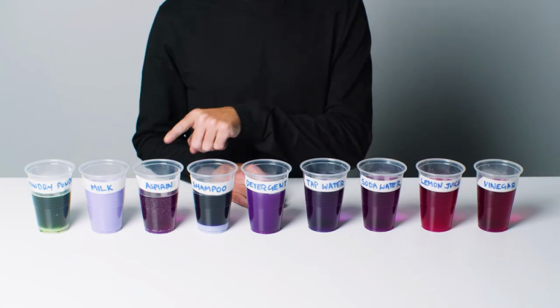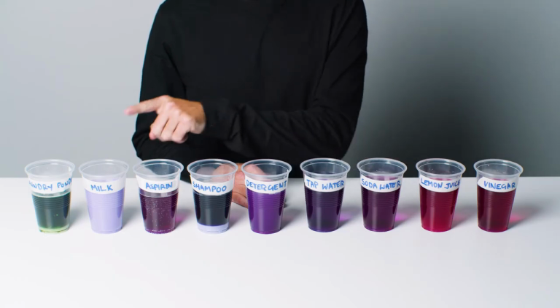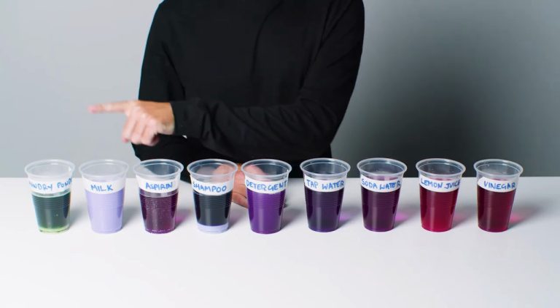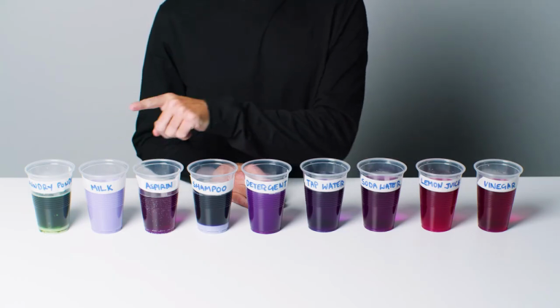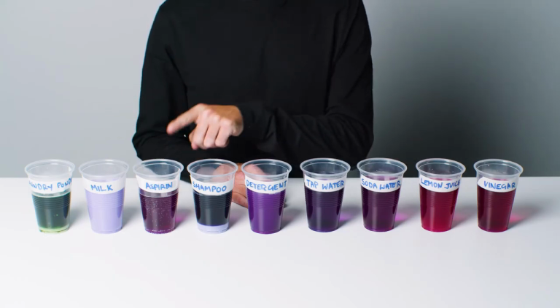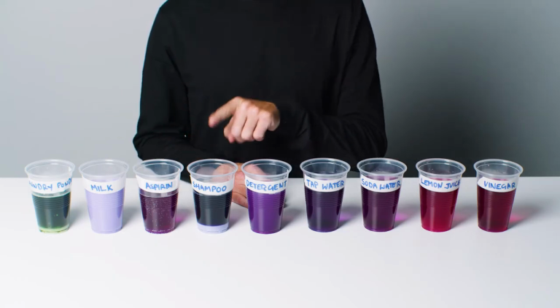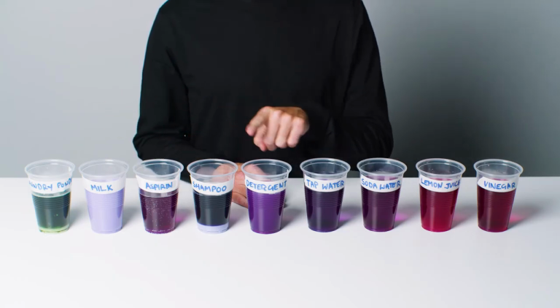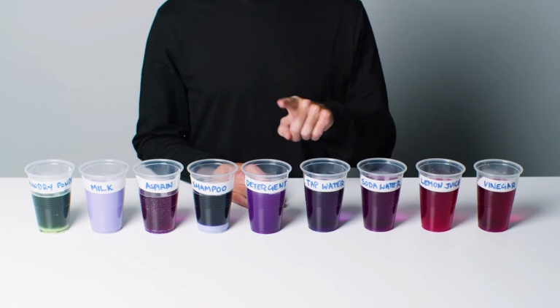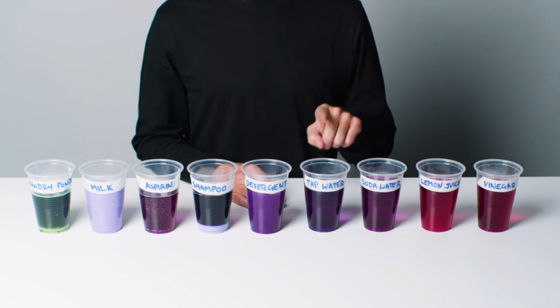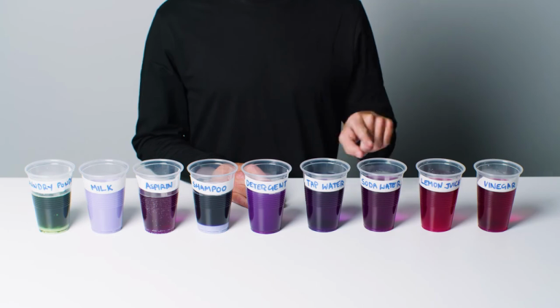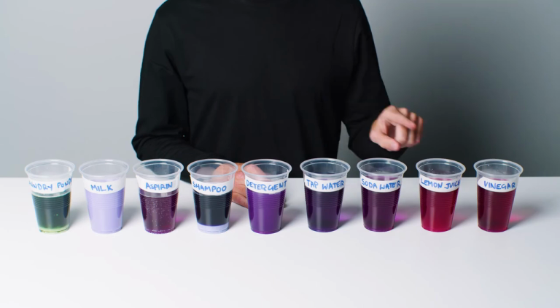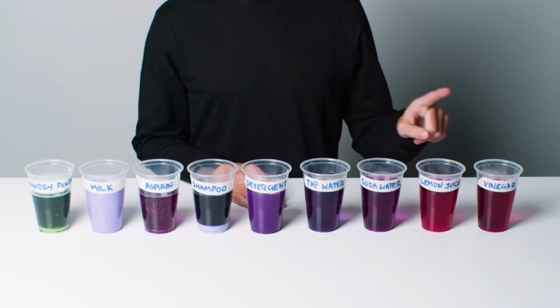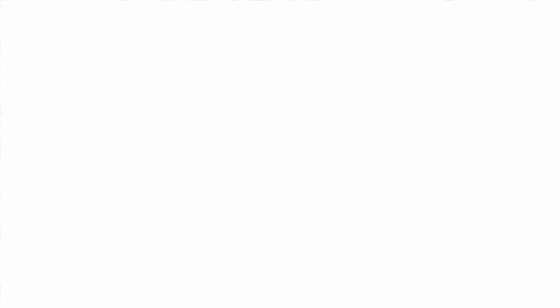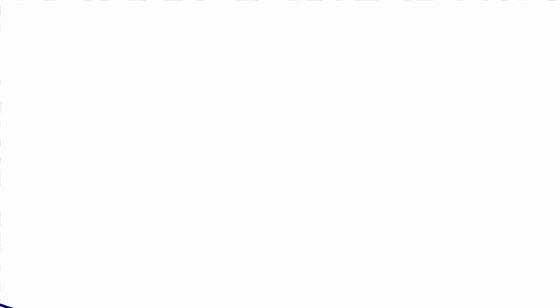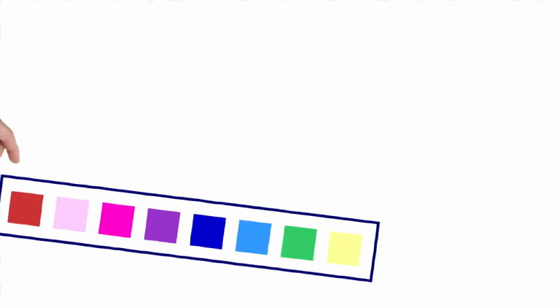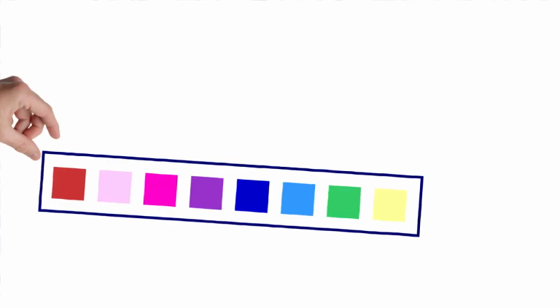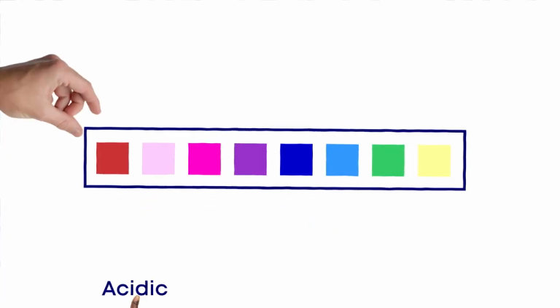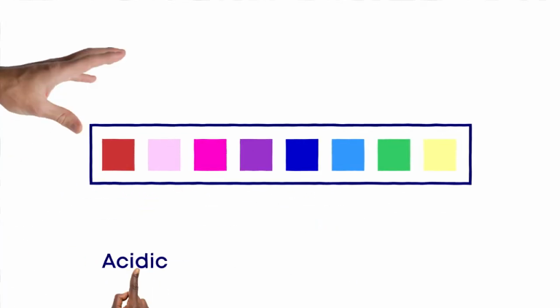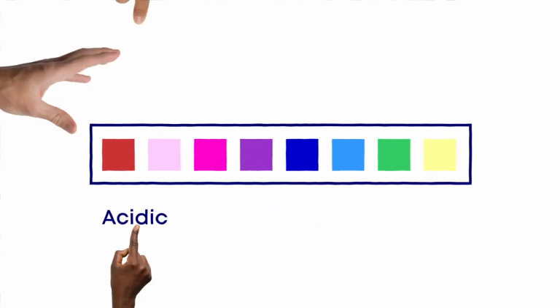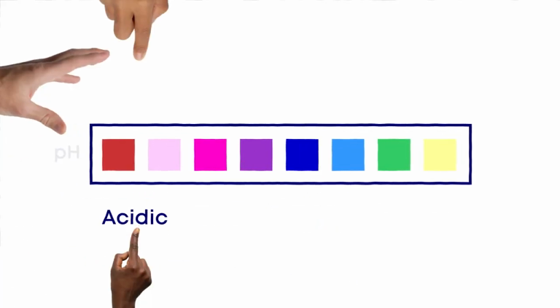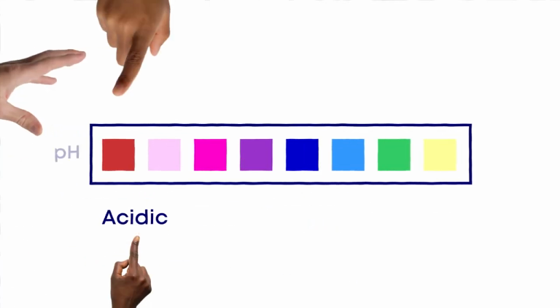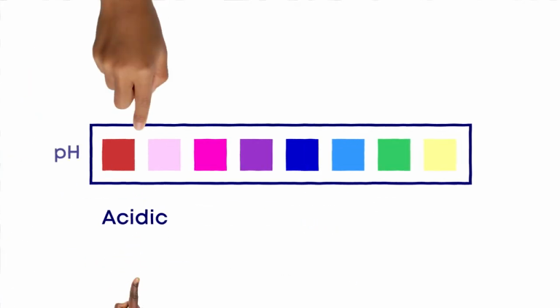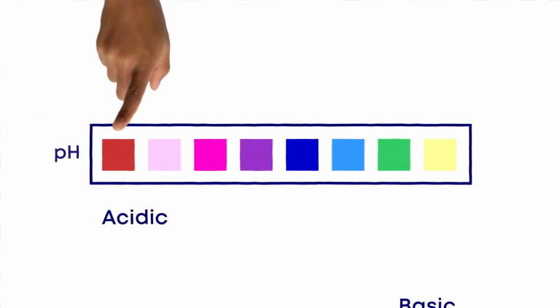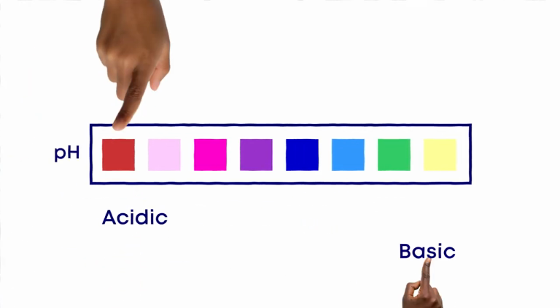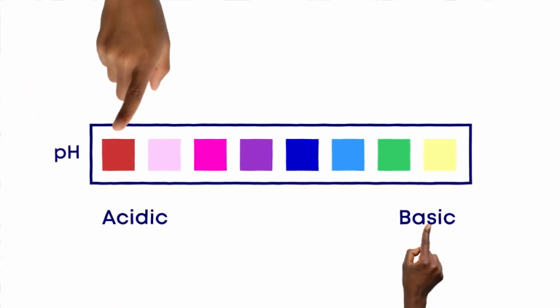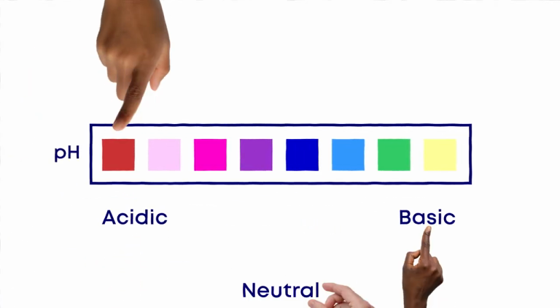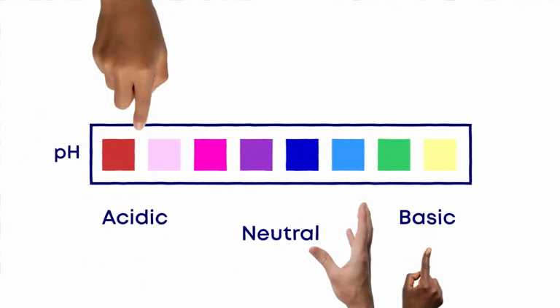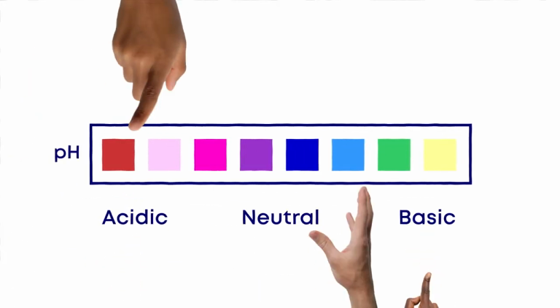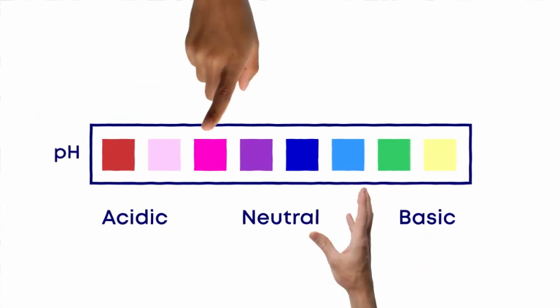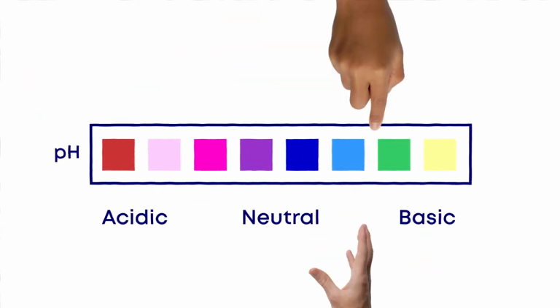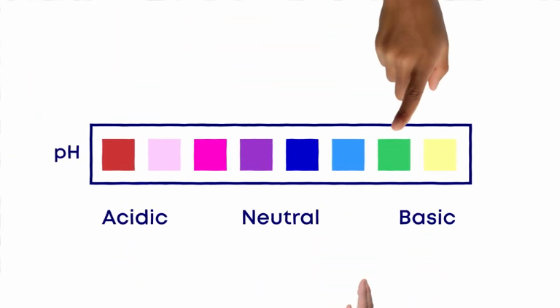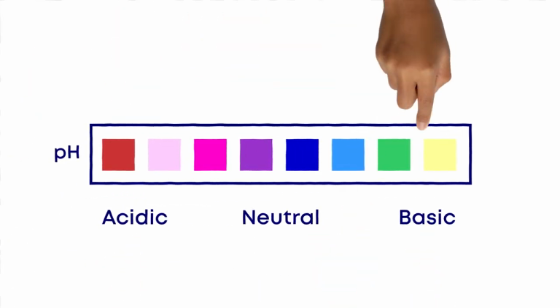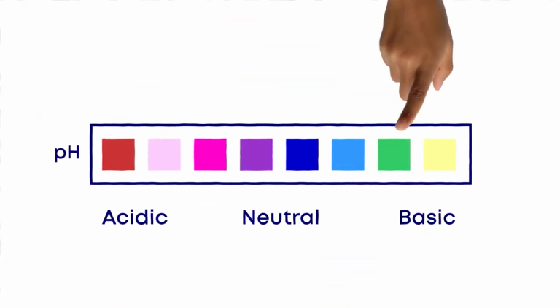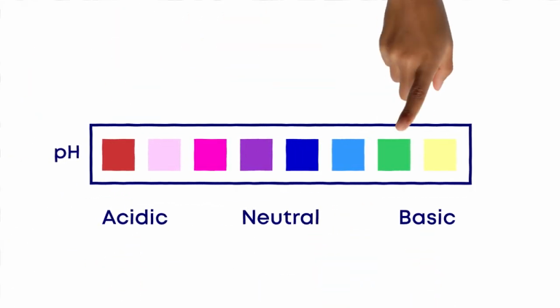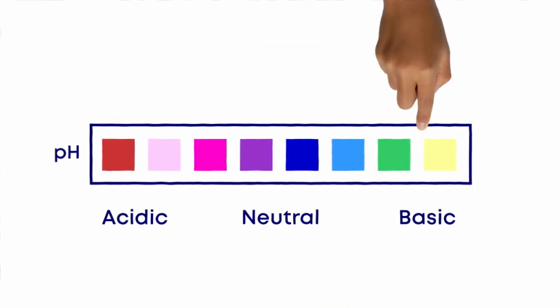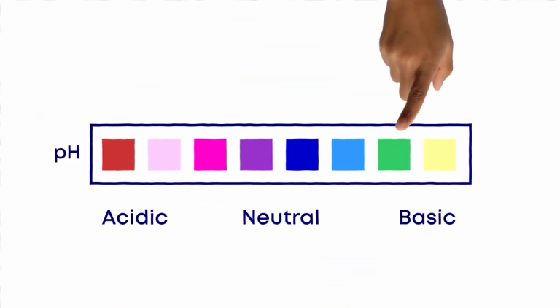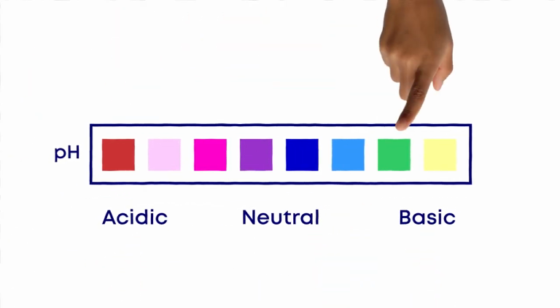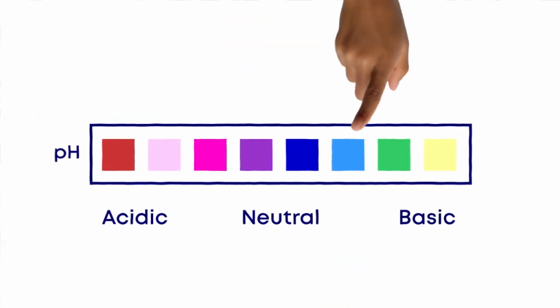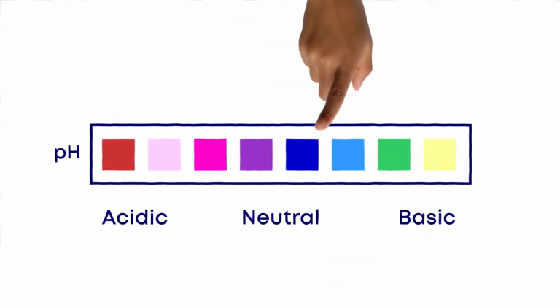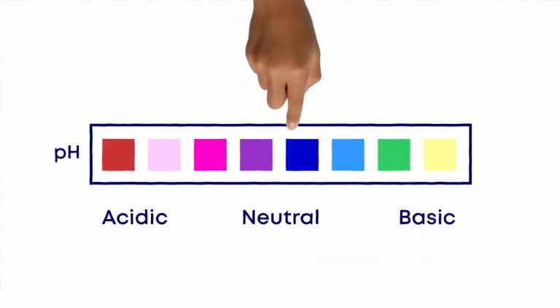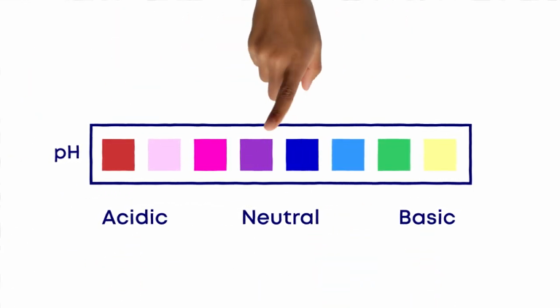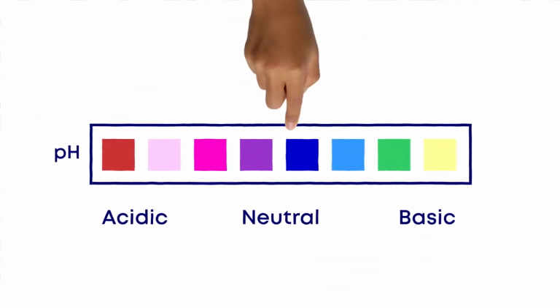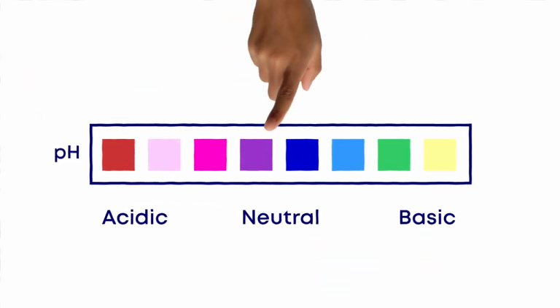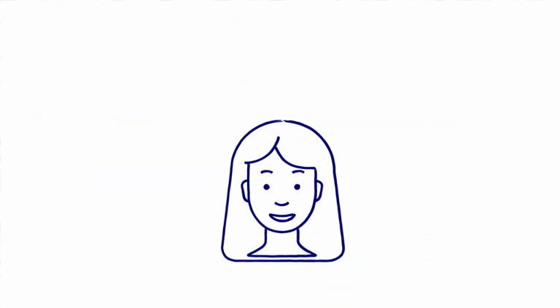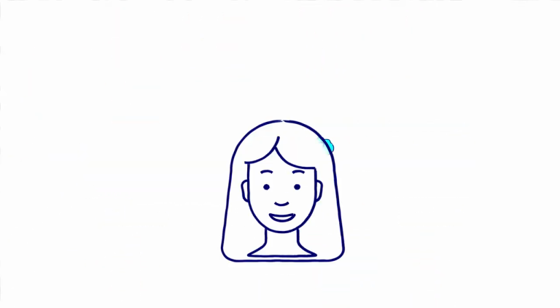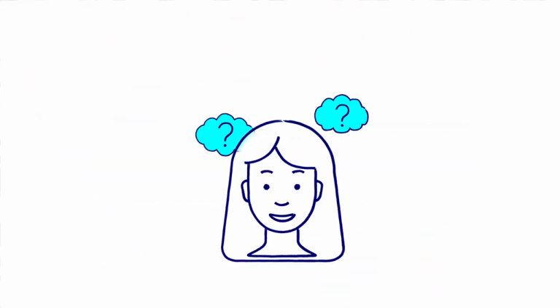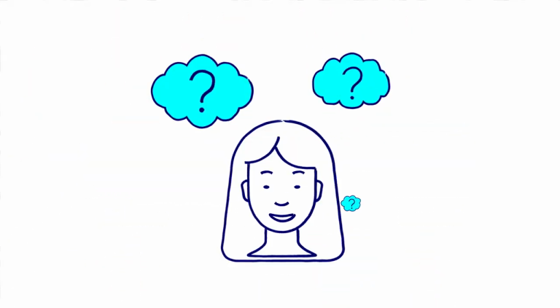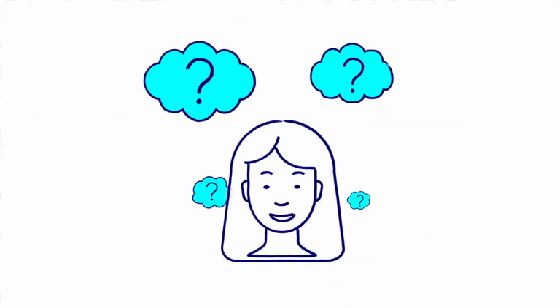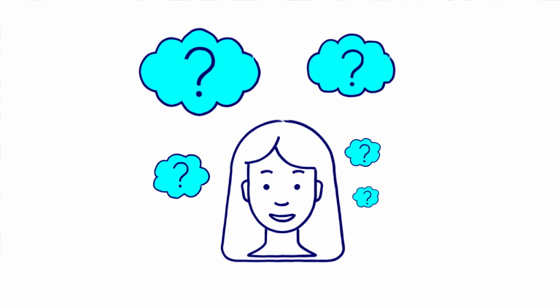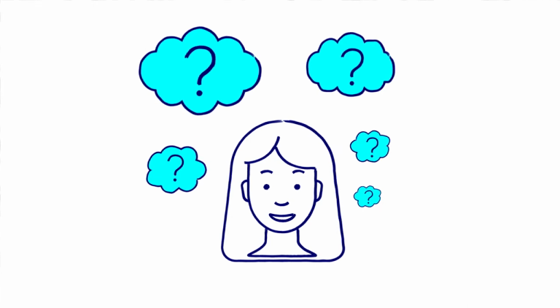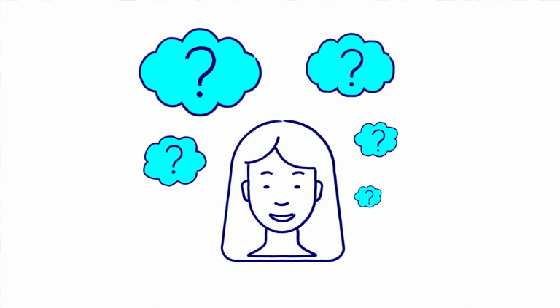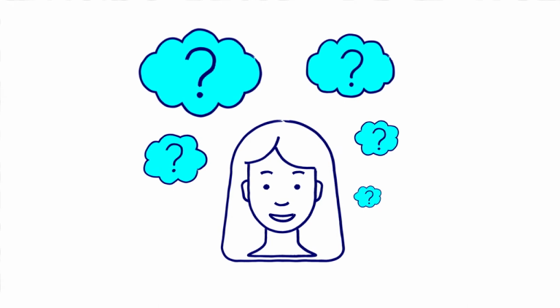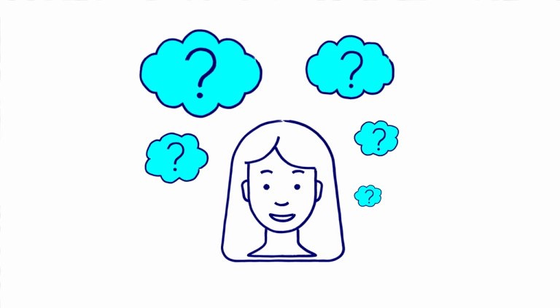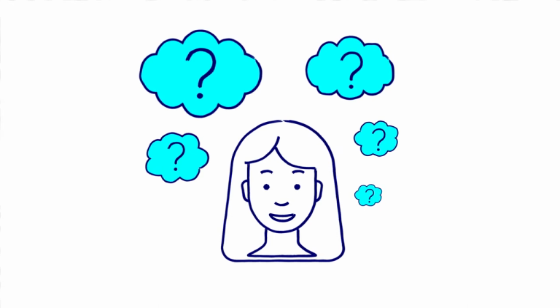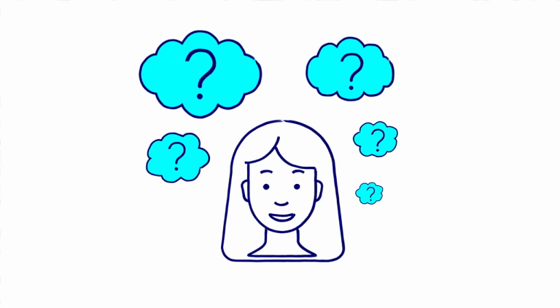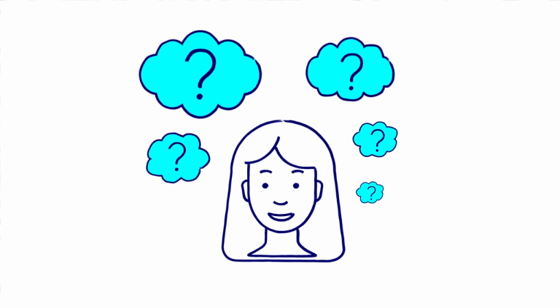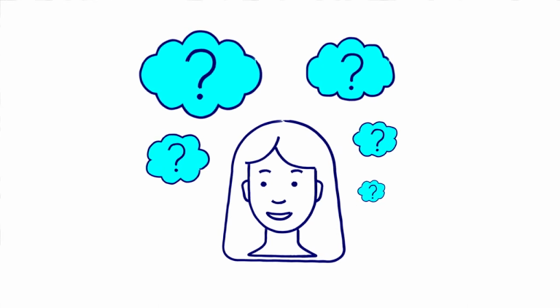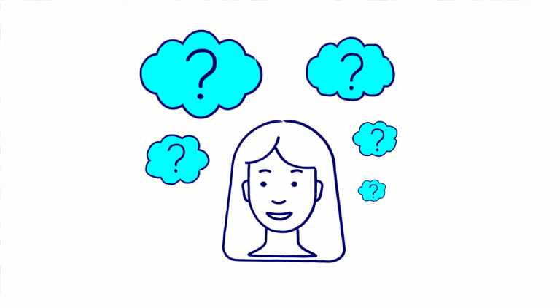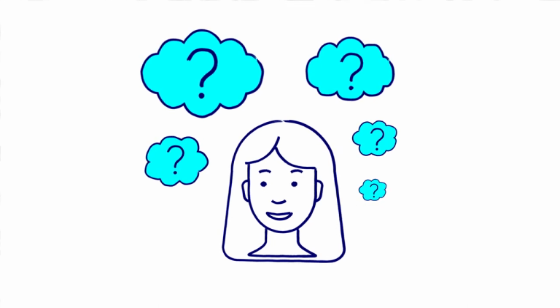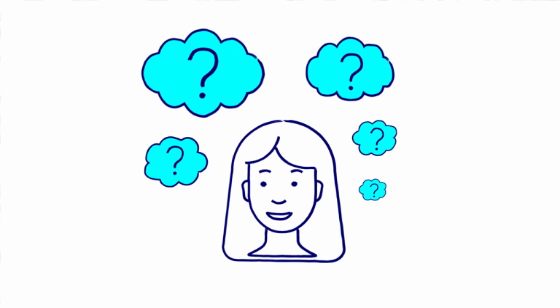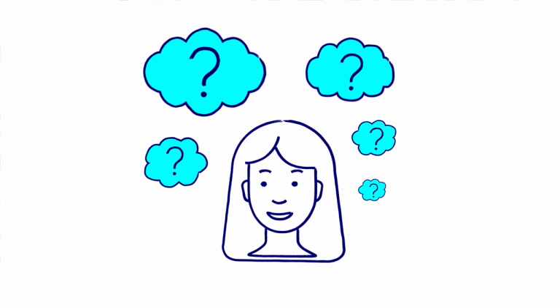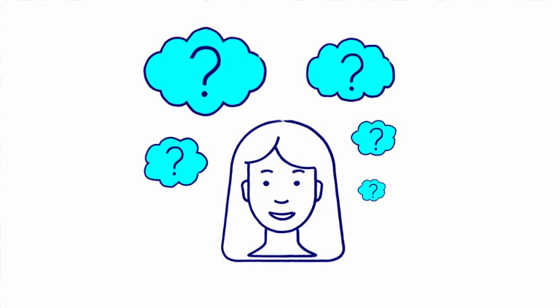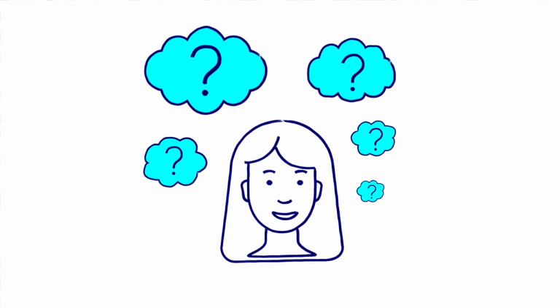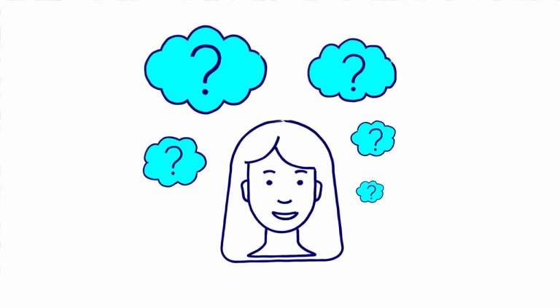Now look at your results. Can you decide which substances are acidic, basic or neutral? What did you find out? Did your prediction come true?